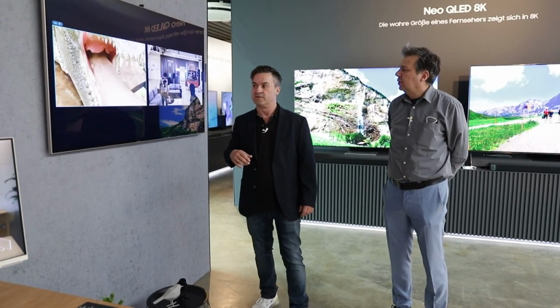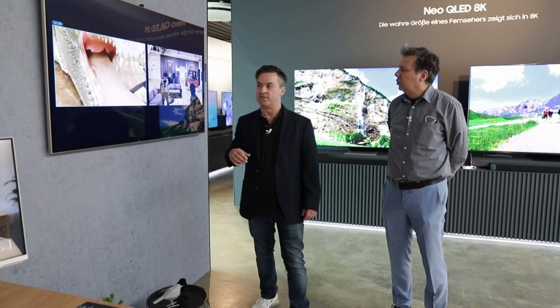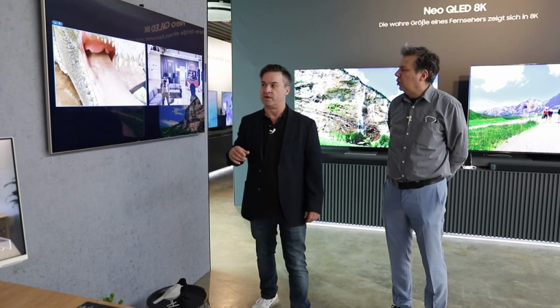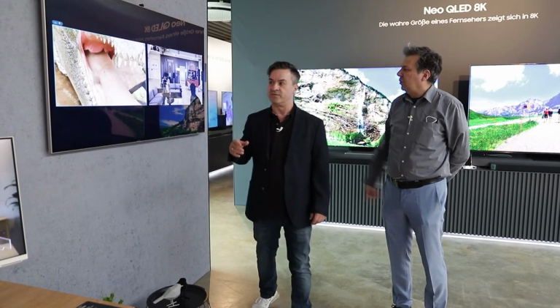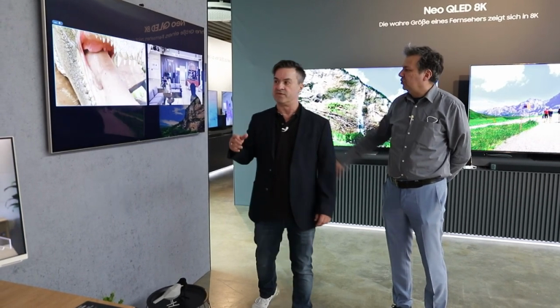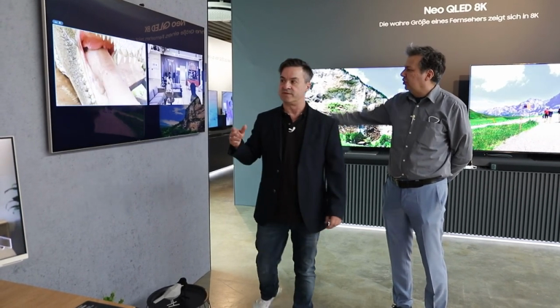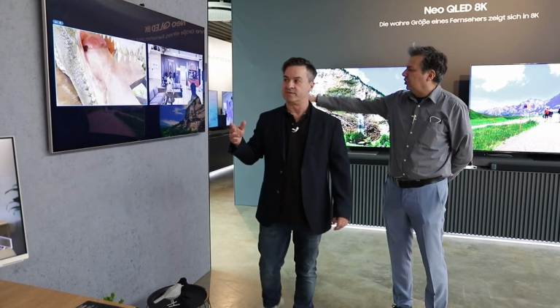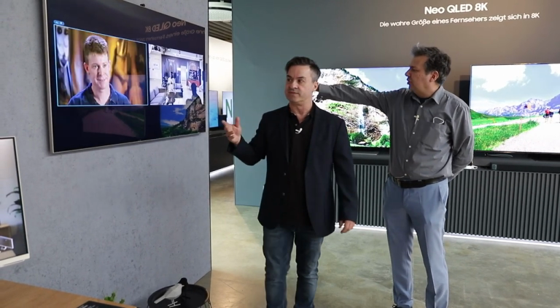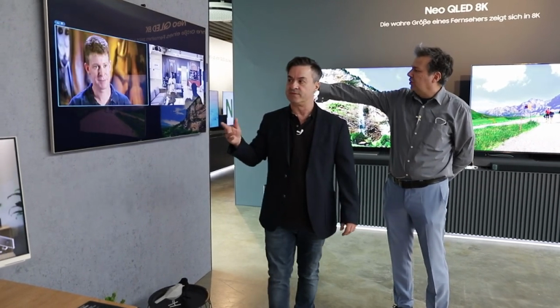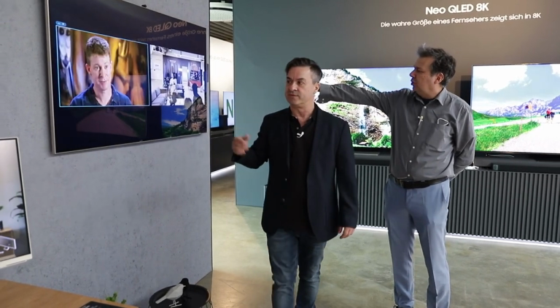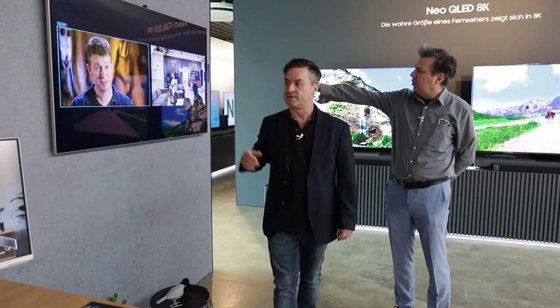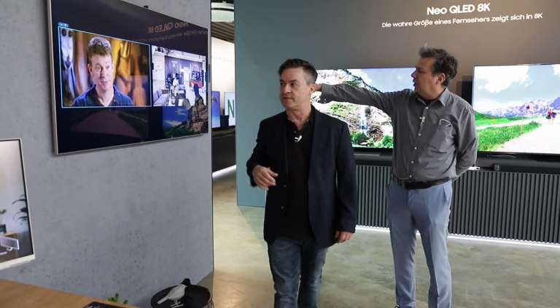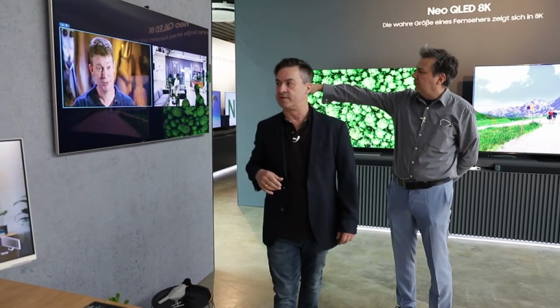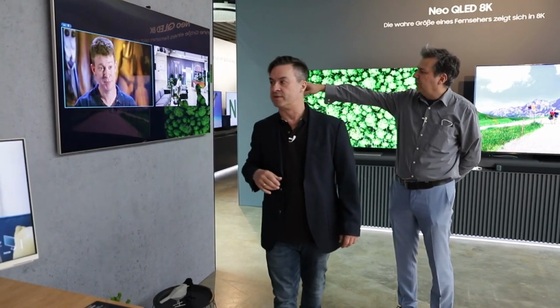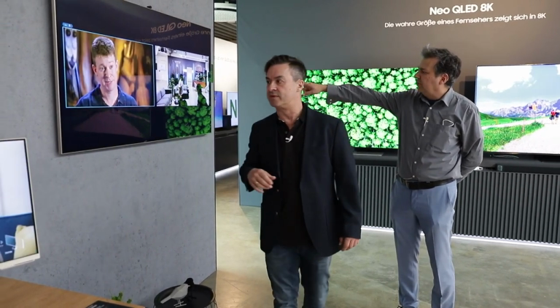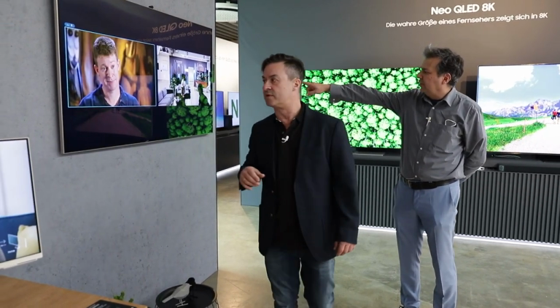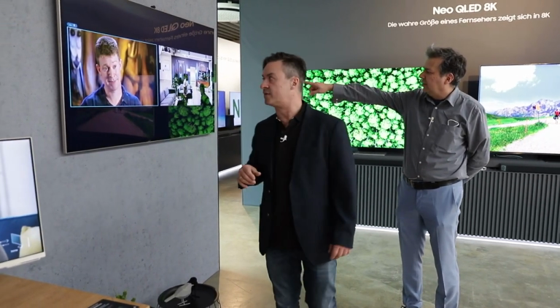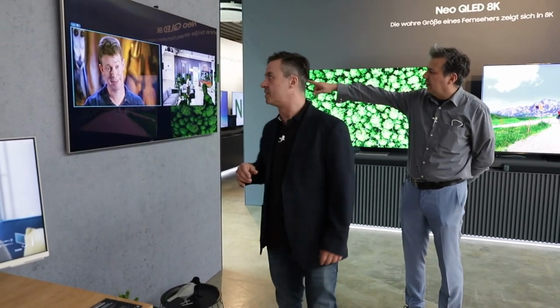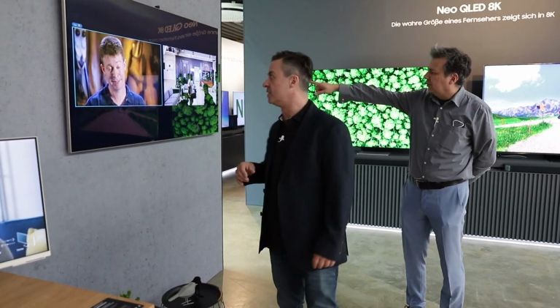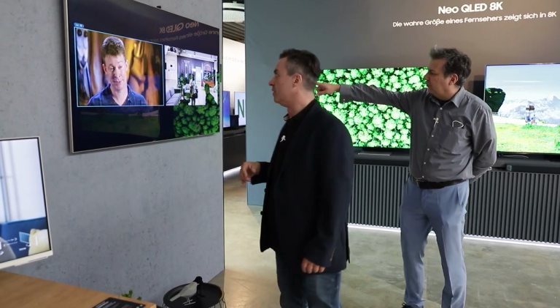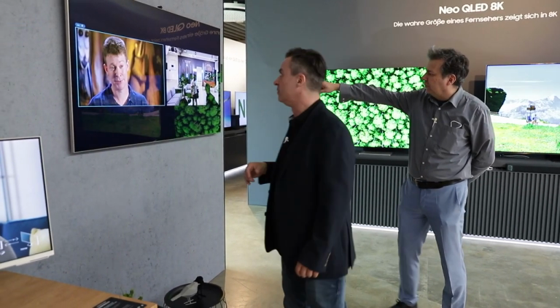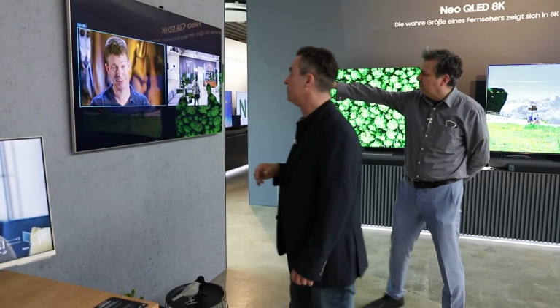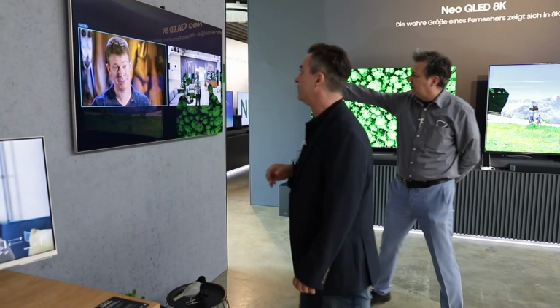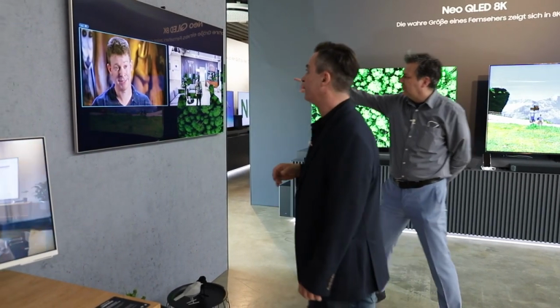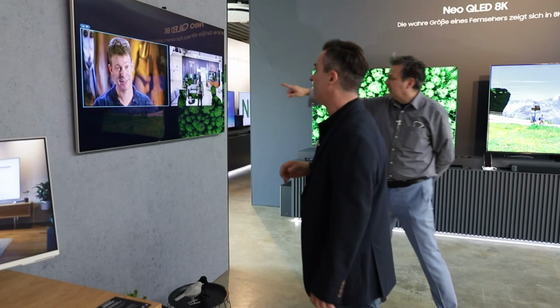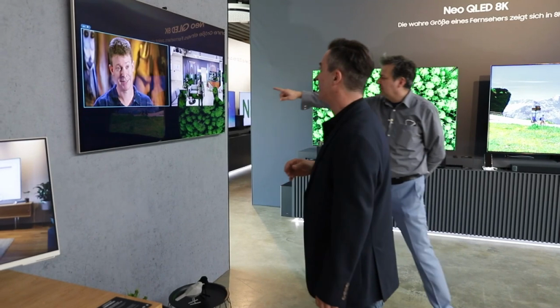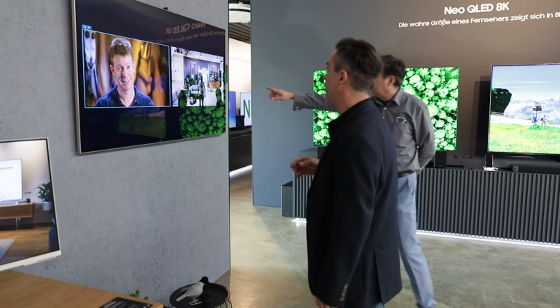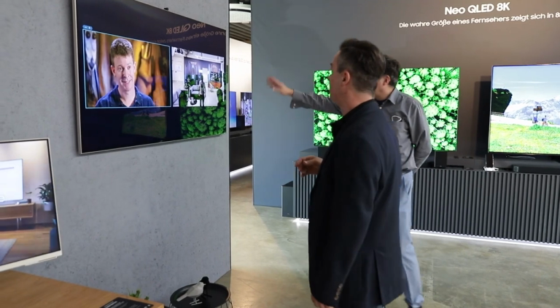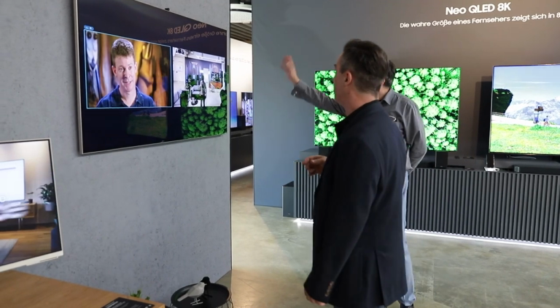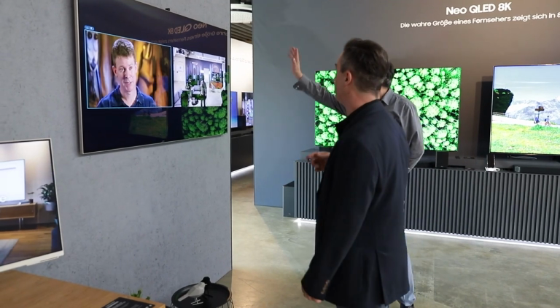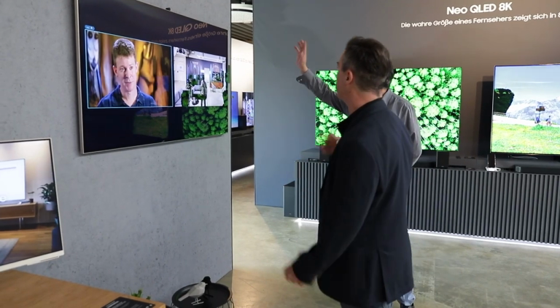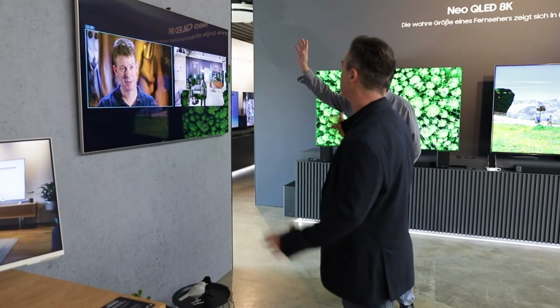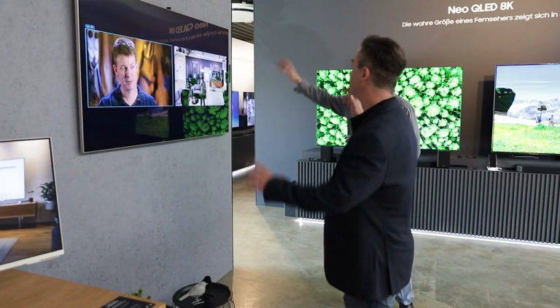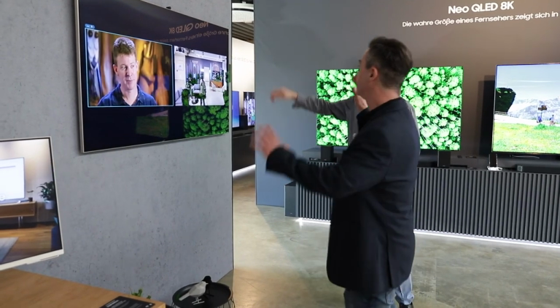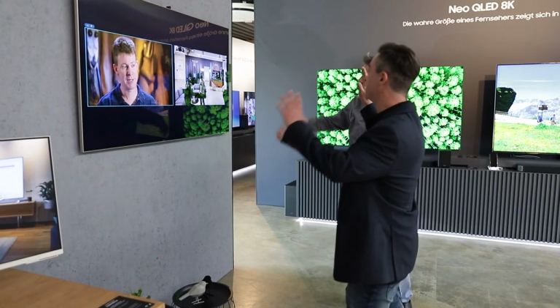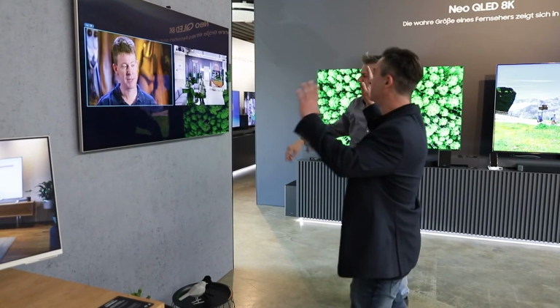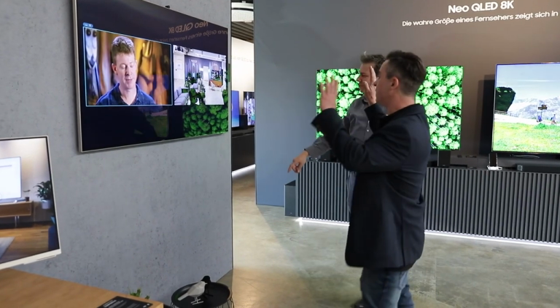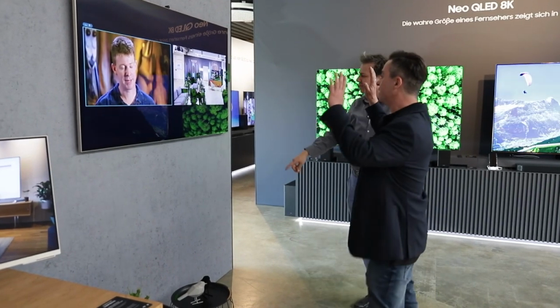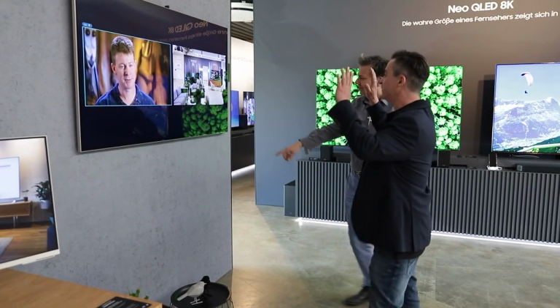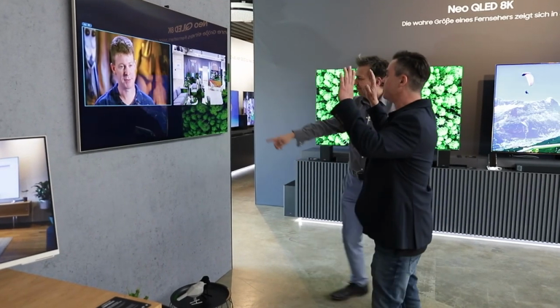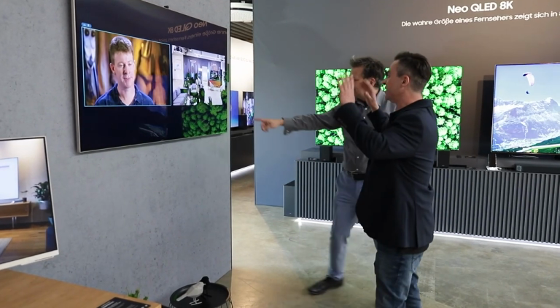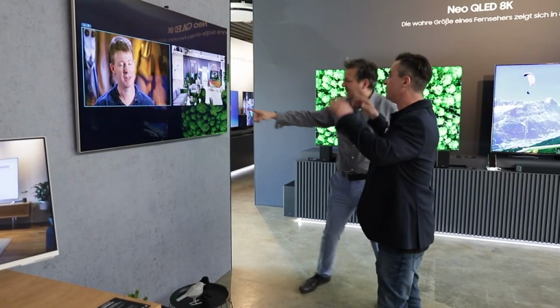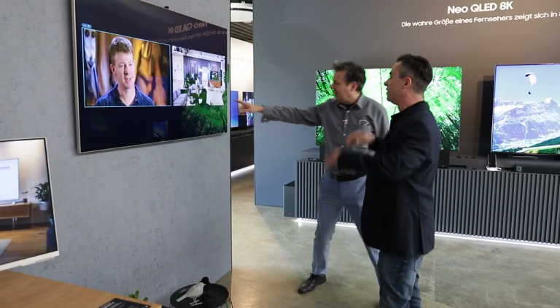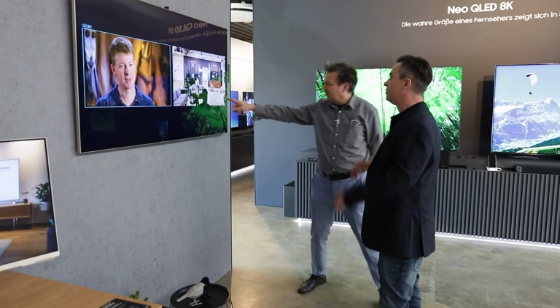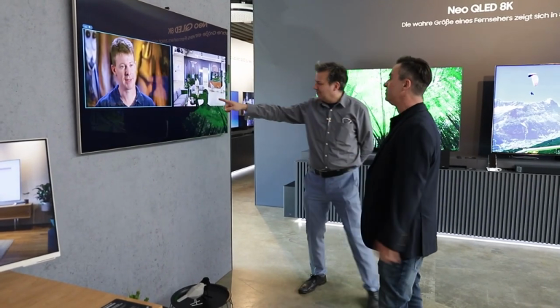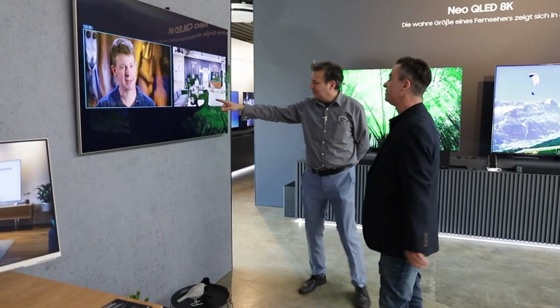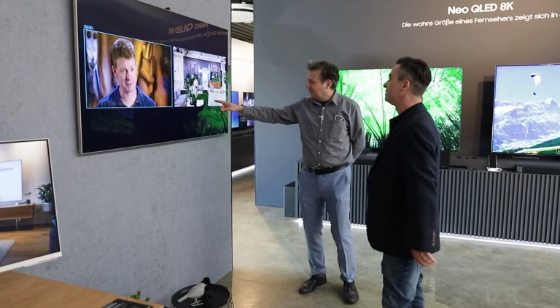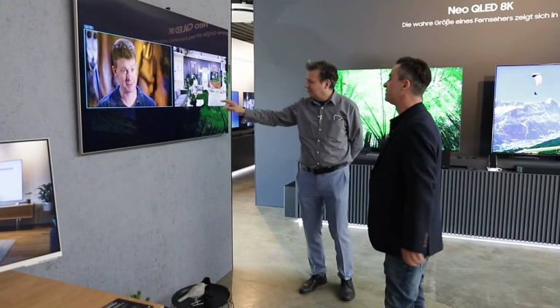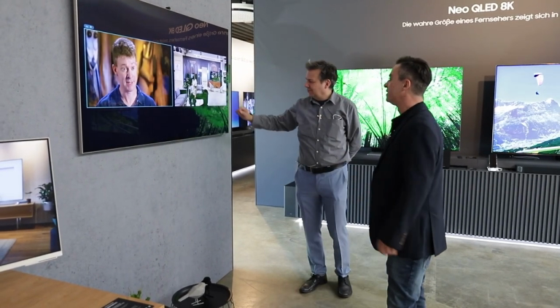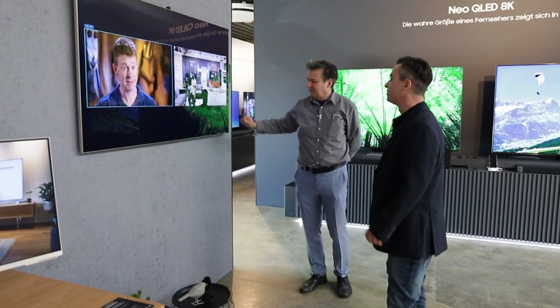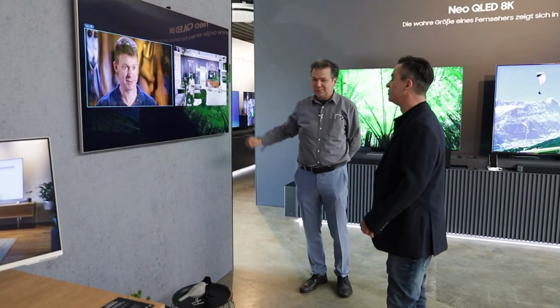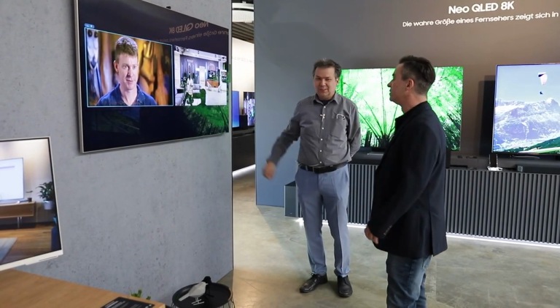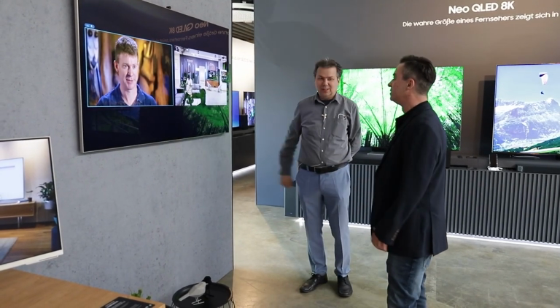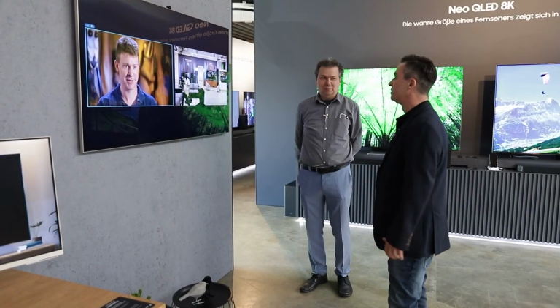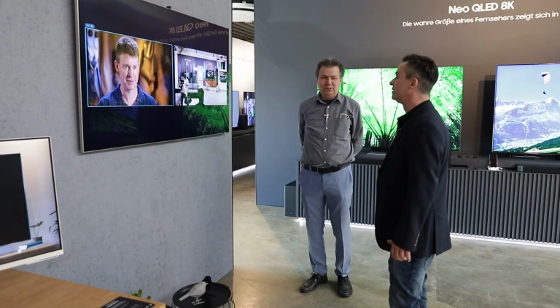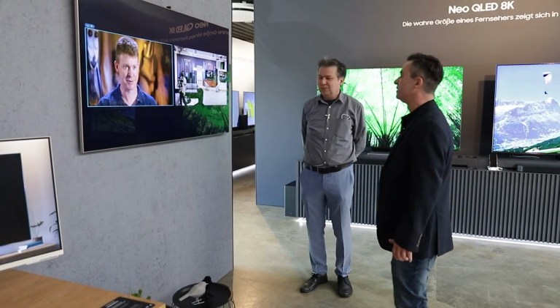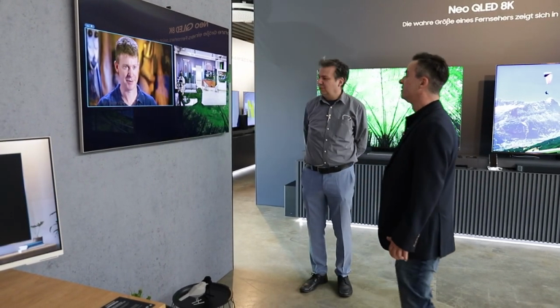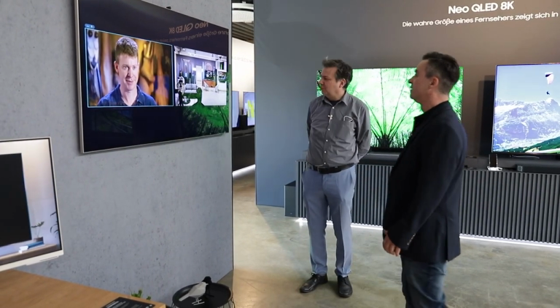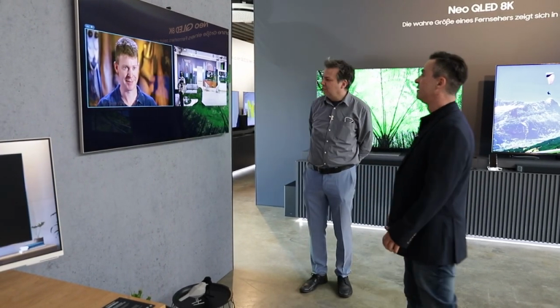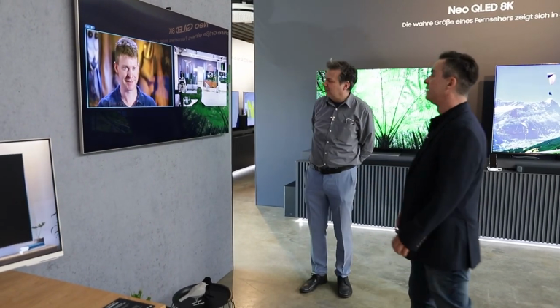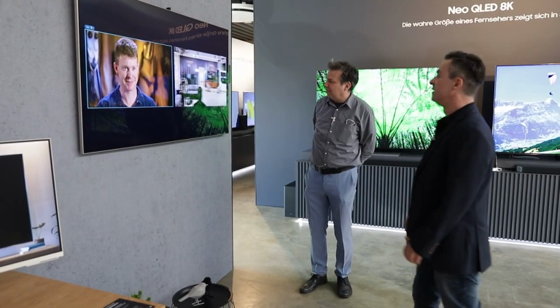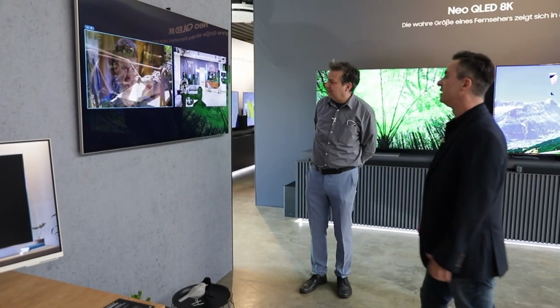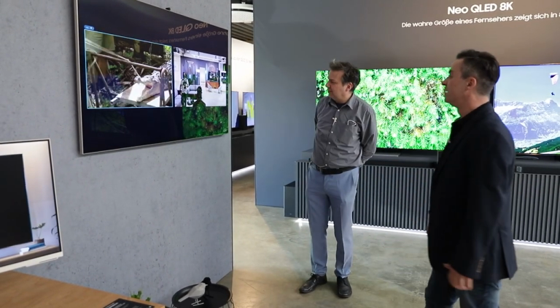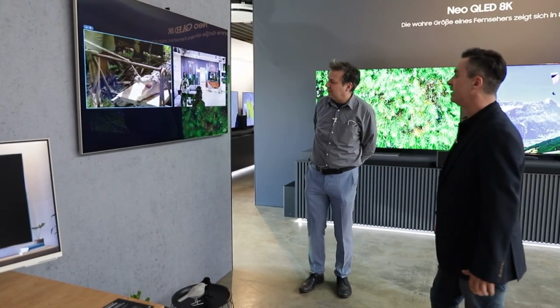Man sieht es hier auch live – wir werden gerade von der Kamera gefilmt. Wir sind sozusagen live im TV, wenn auch ein bisschen unterbelichtet.